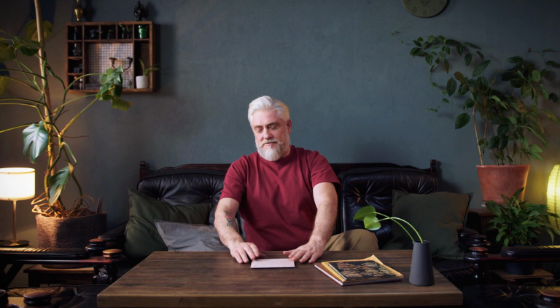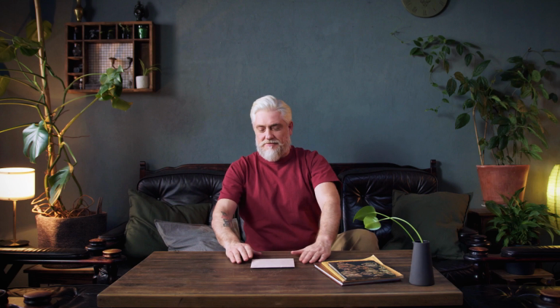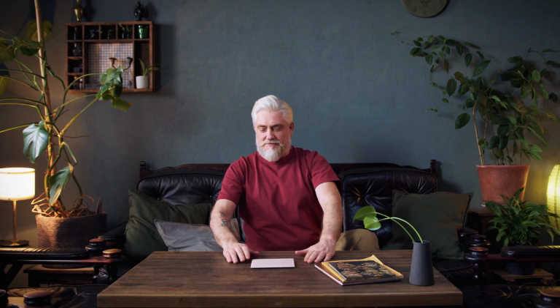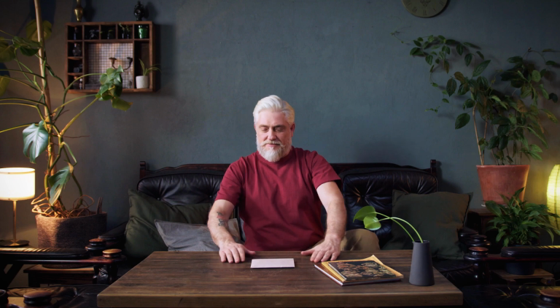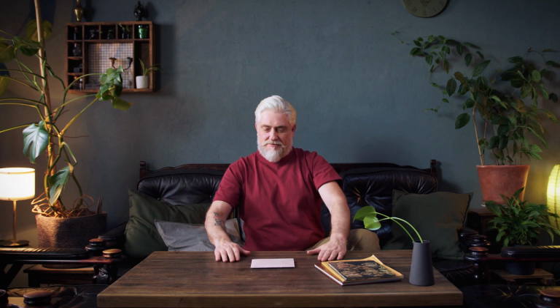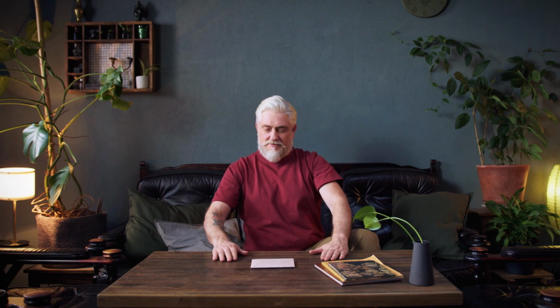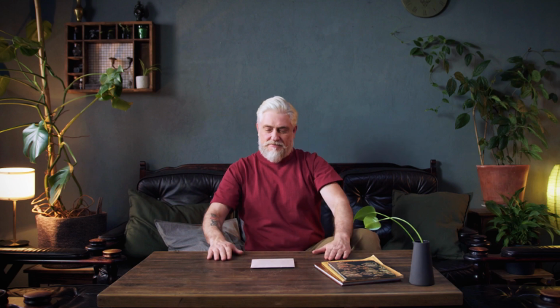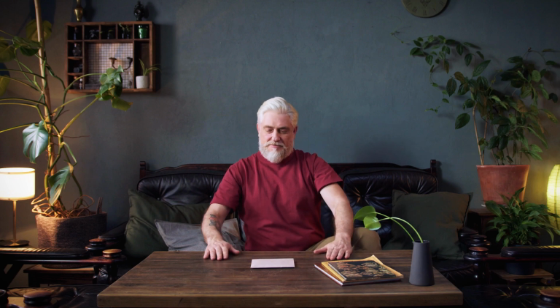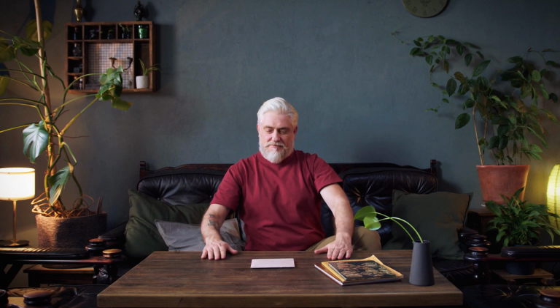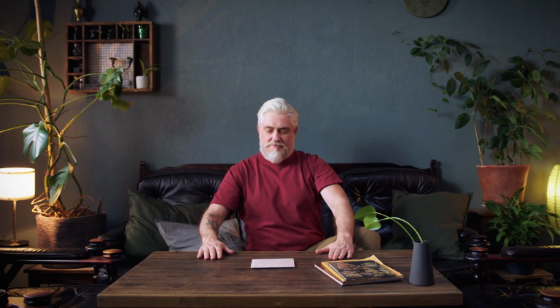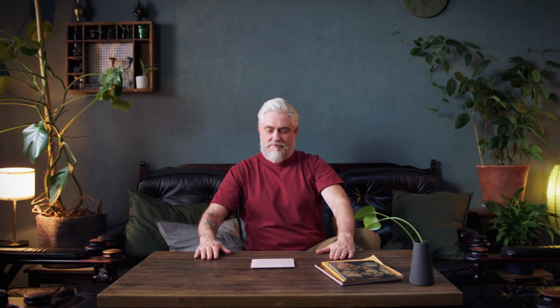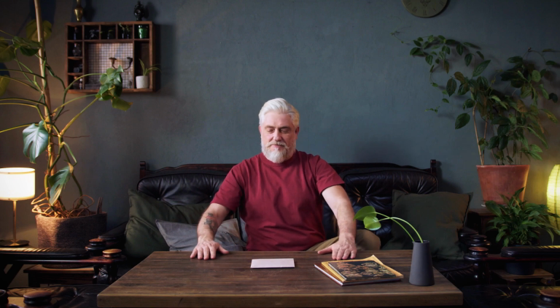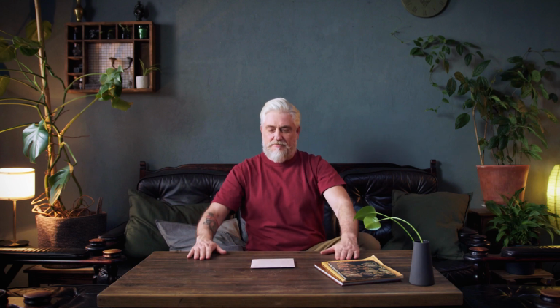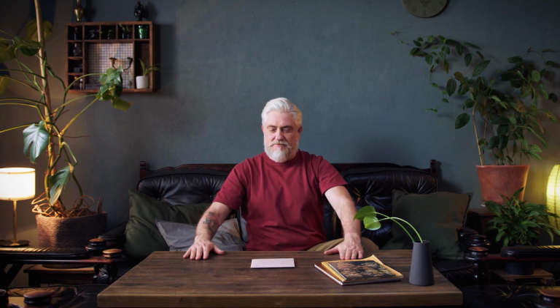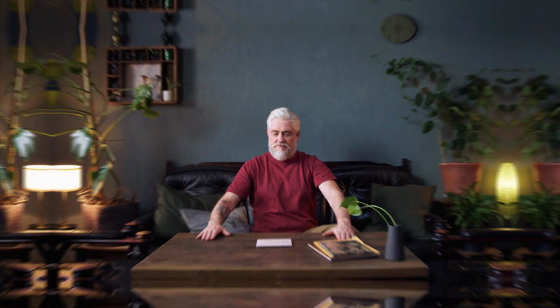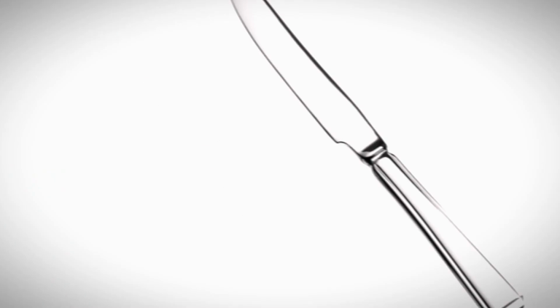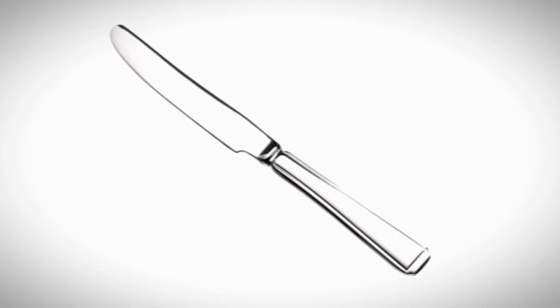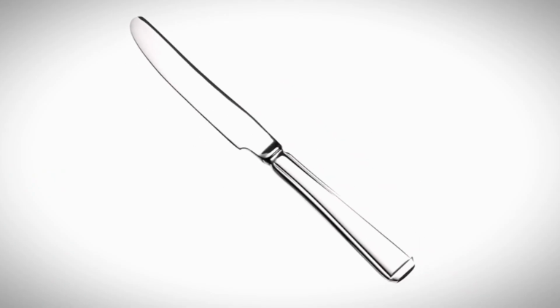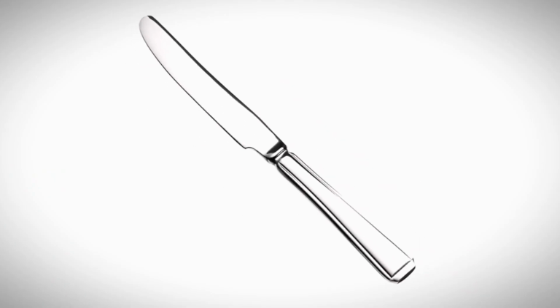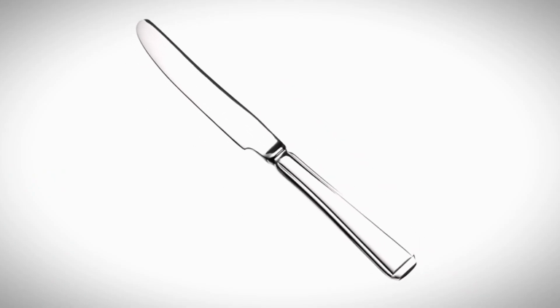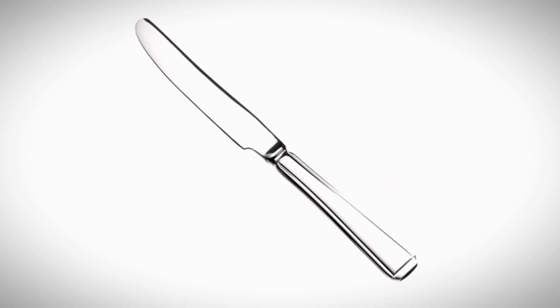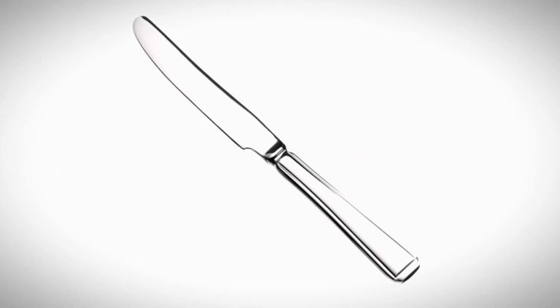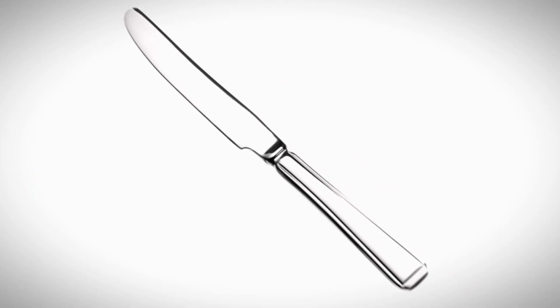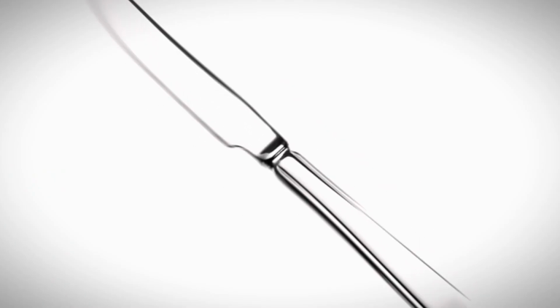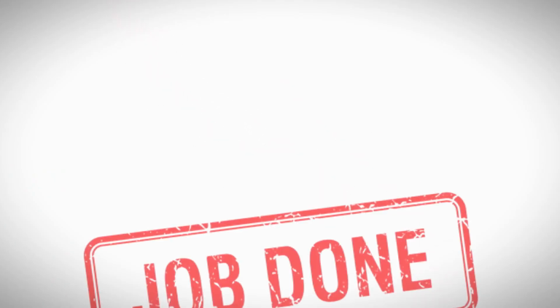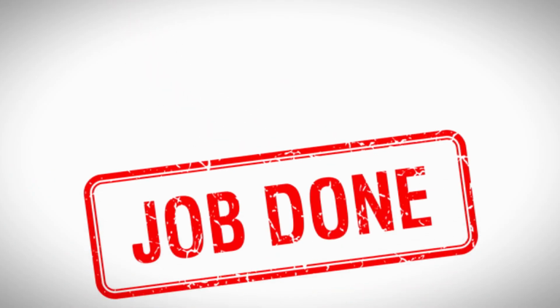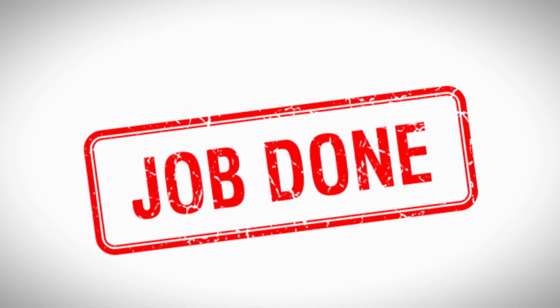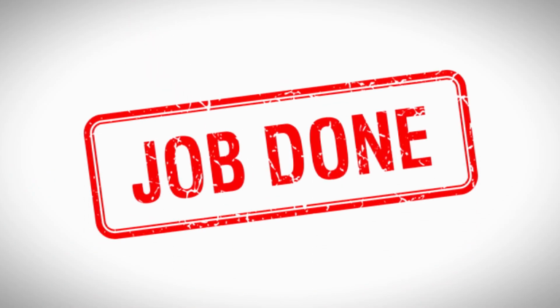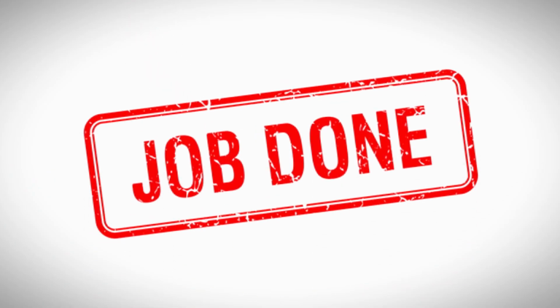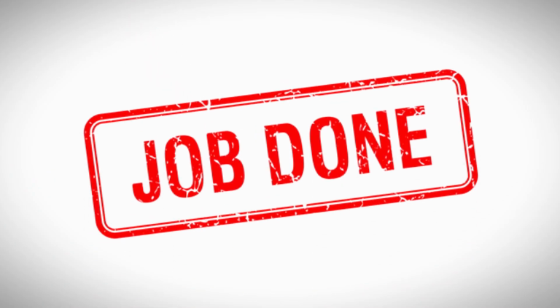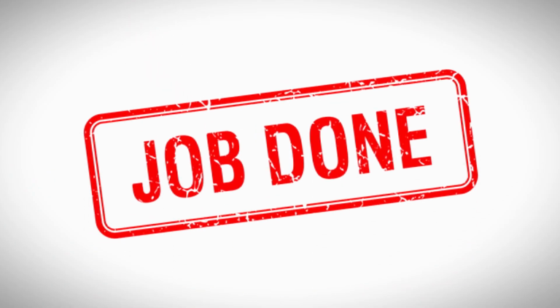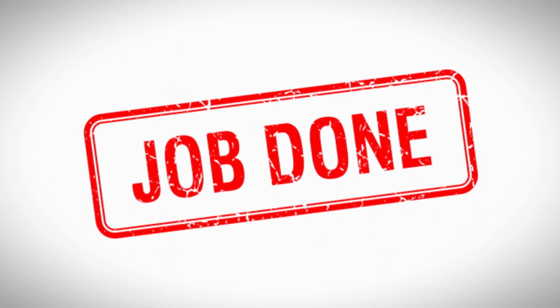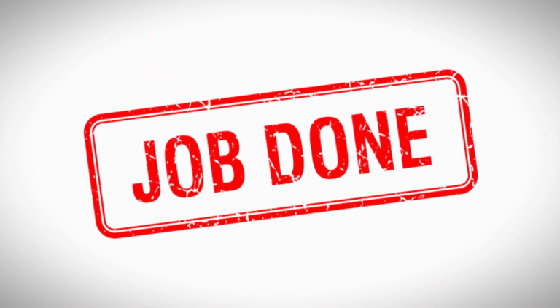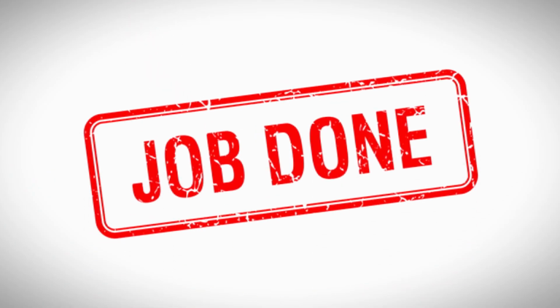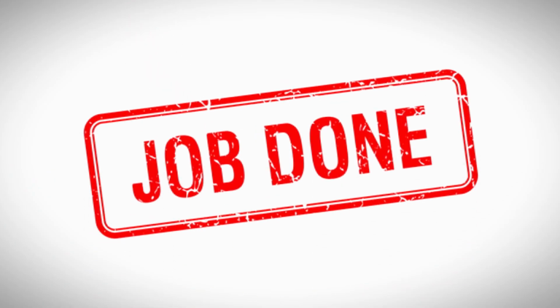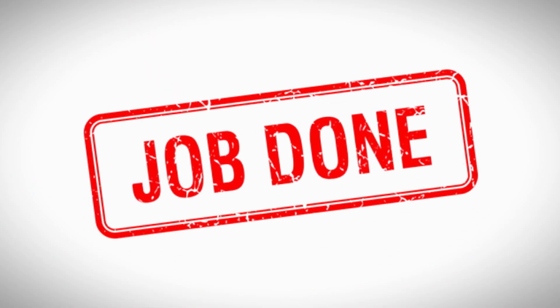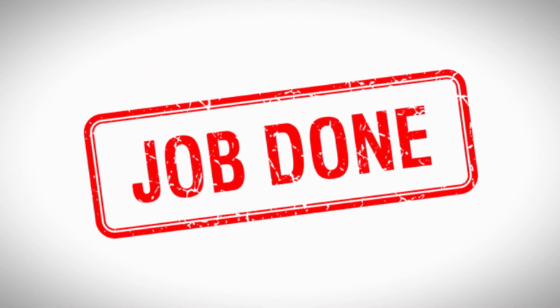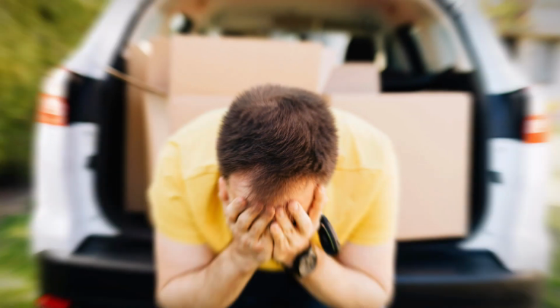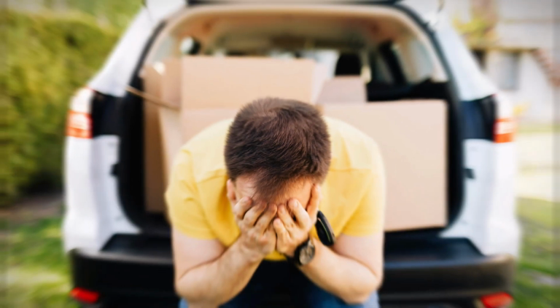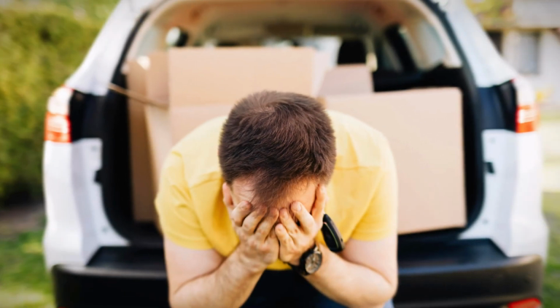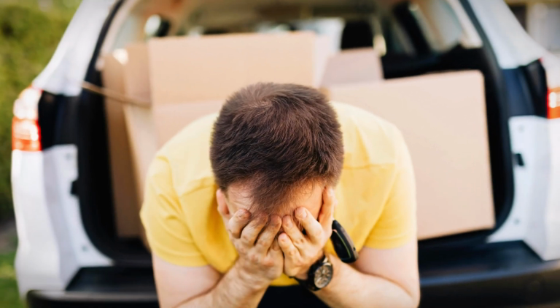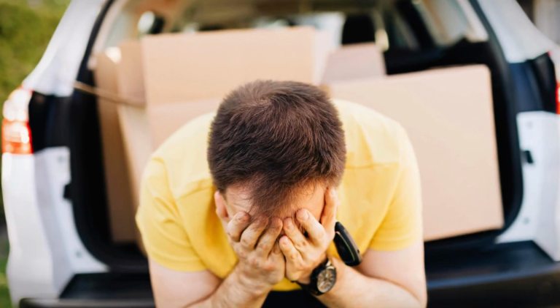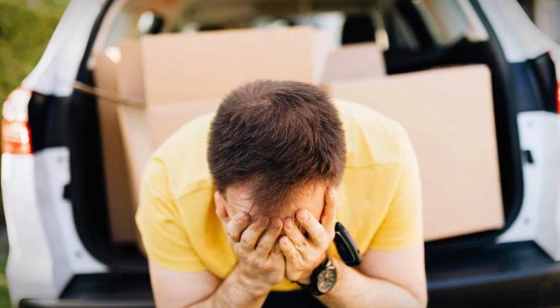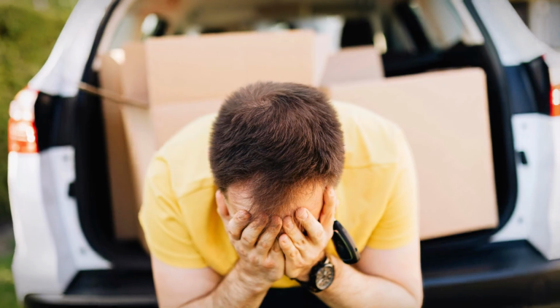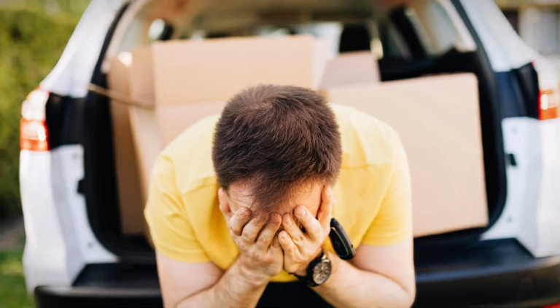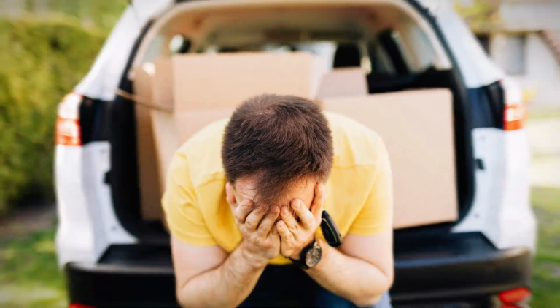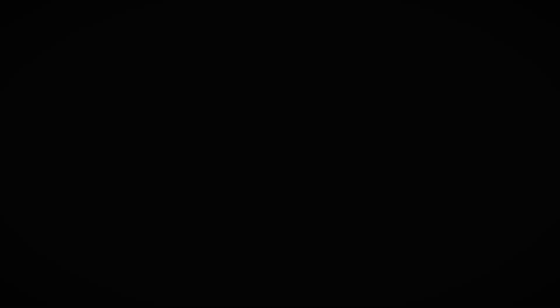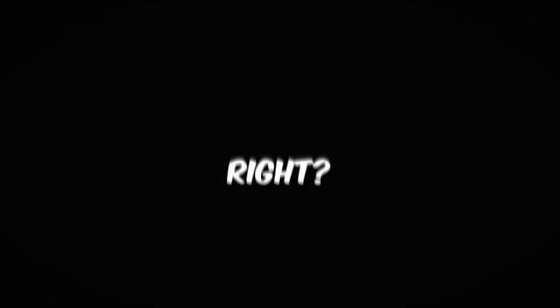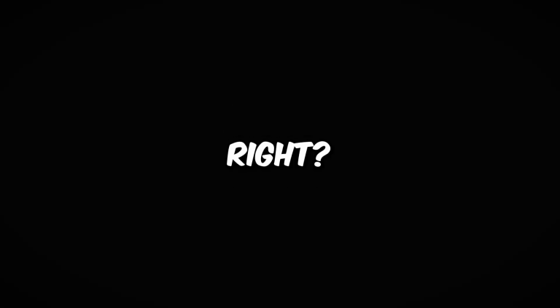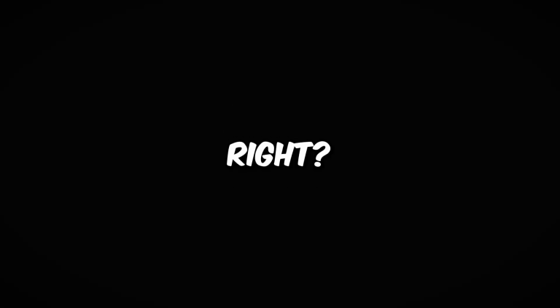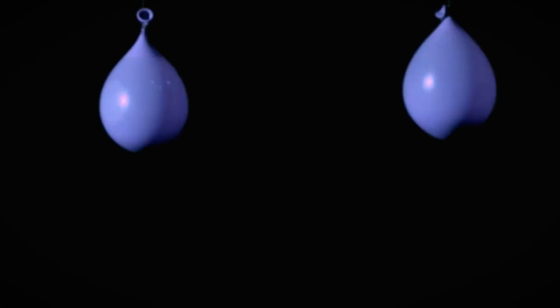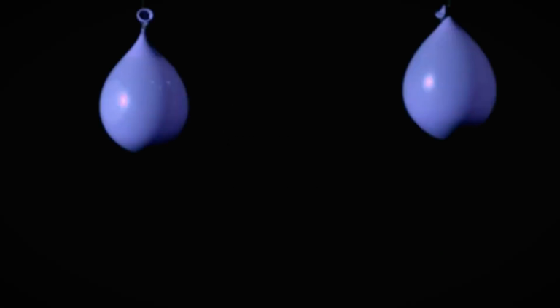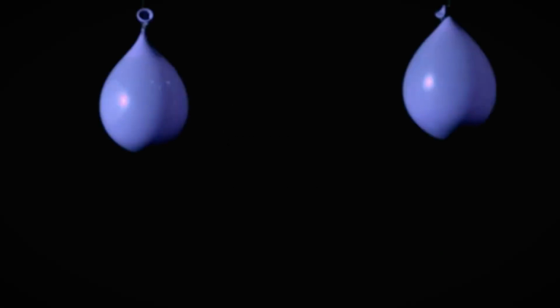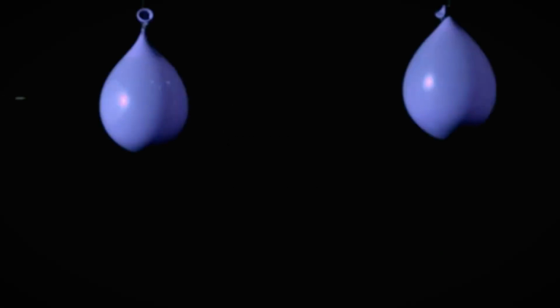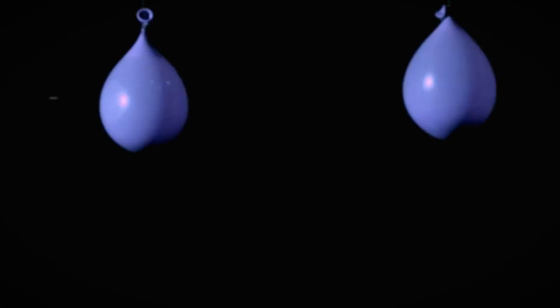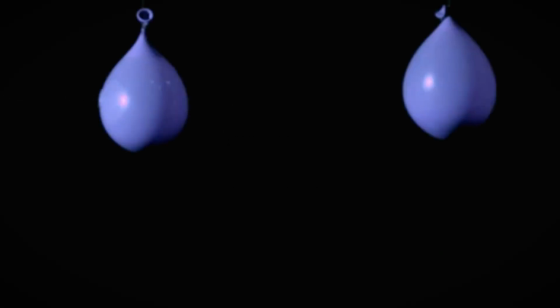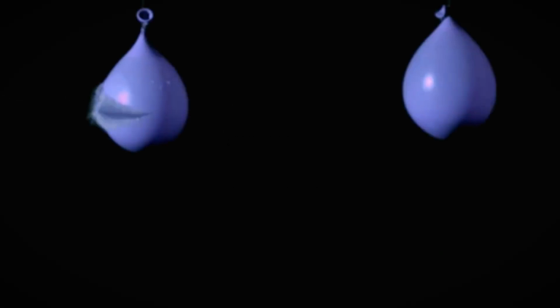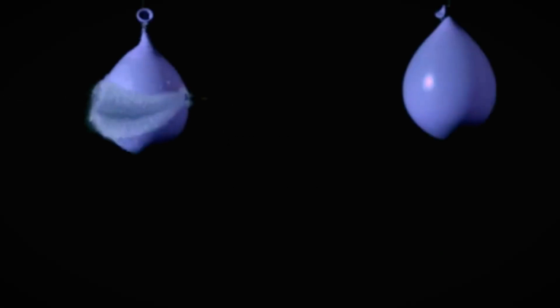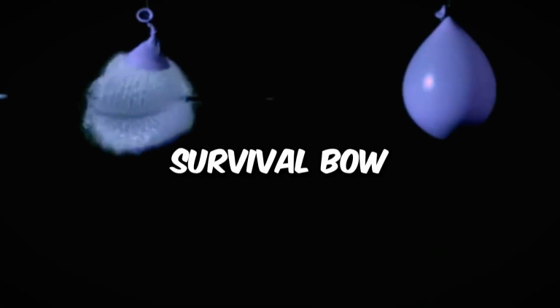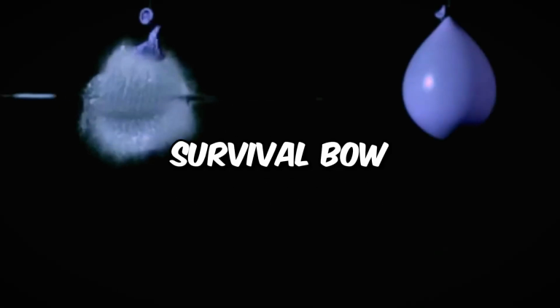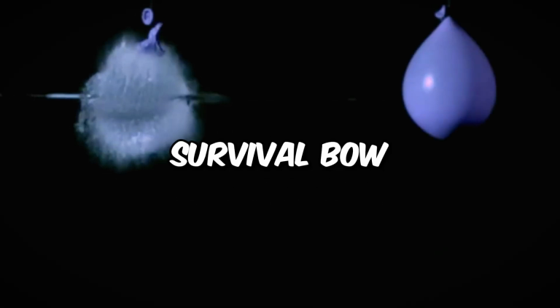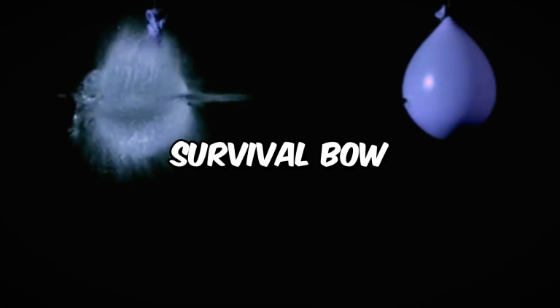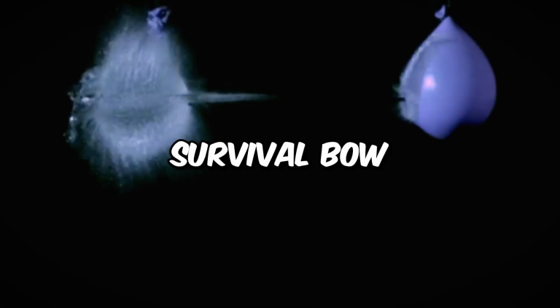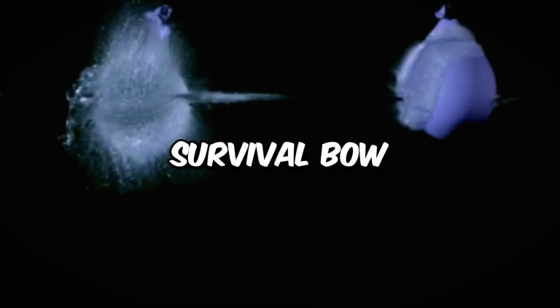Remember that time you tried cutting something with a butter knife? It gets the job done eventually, but it's a real struggle. Well, the same goes for a survival bow.